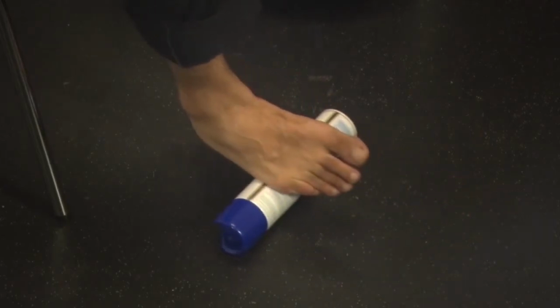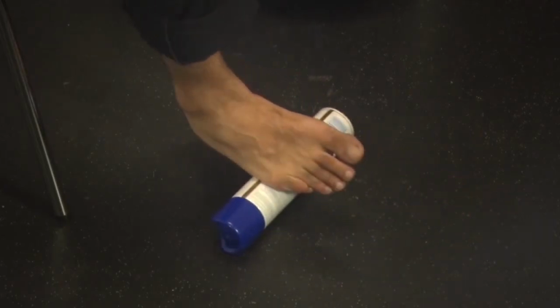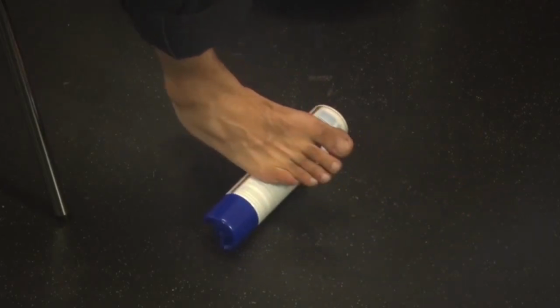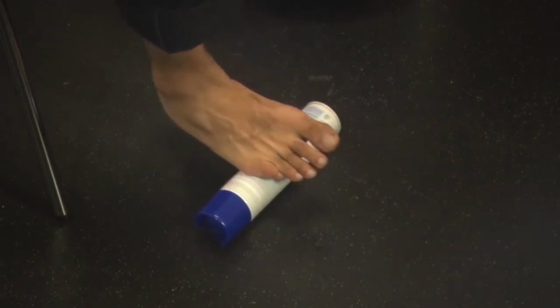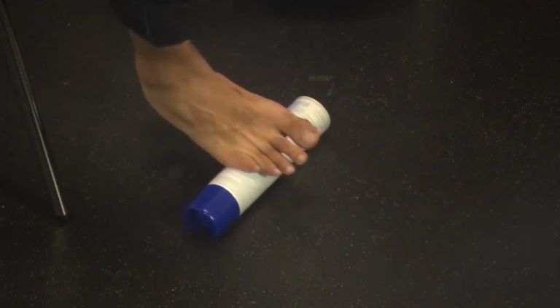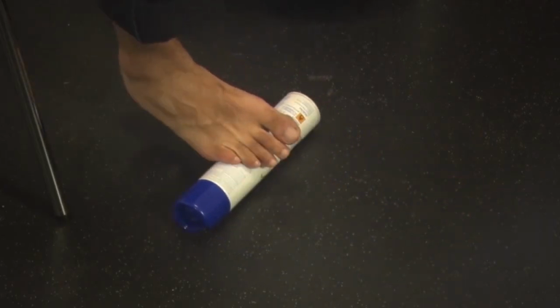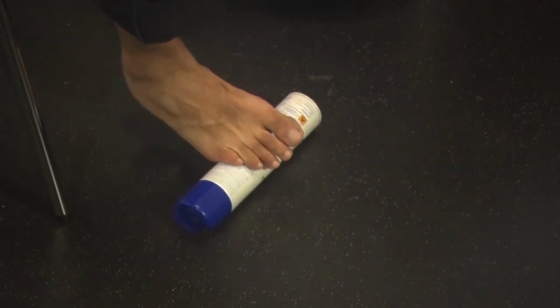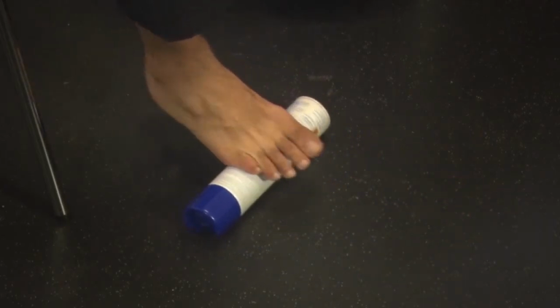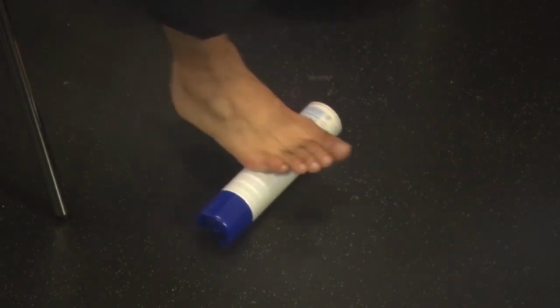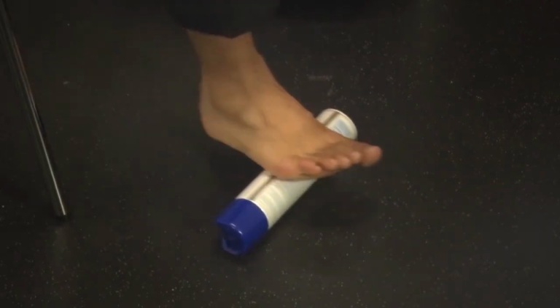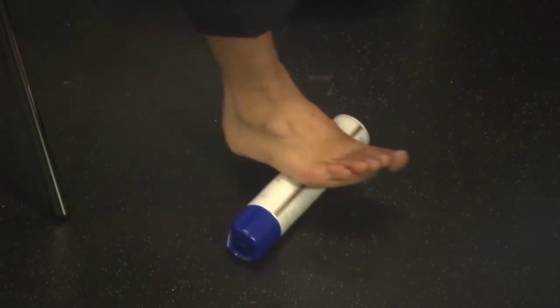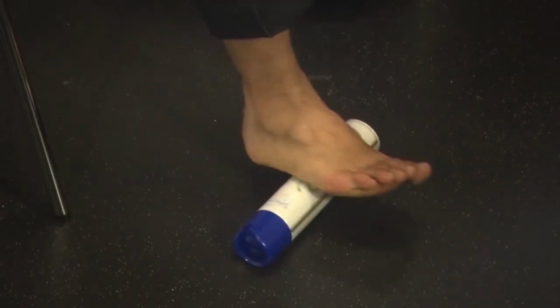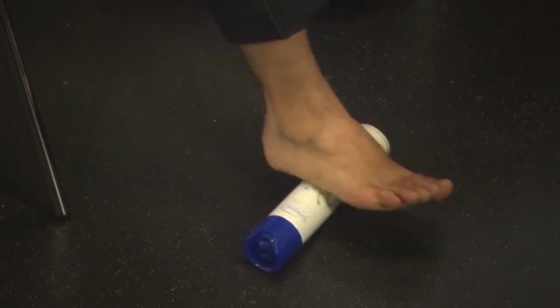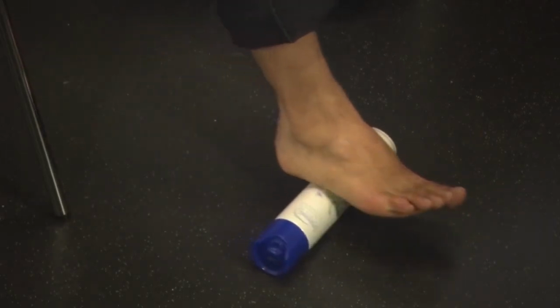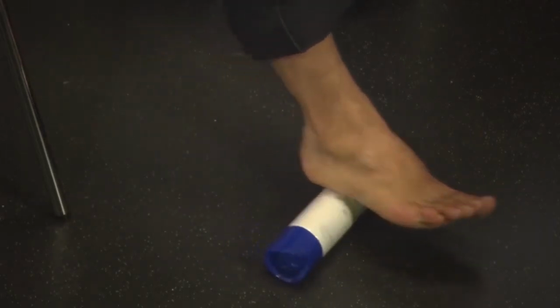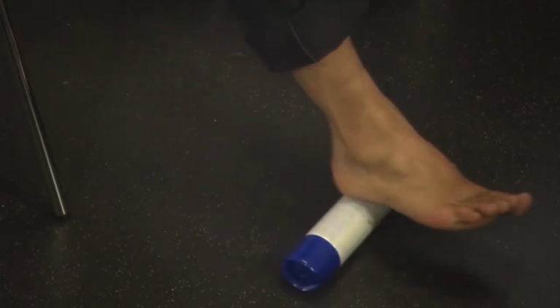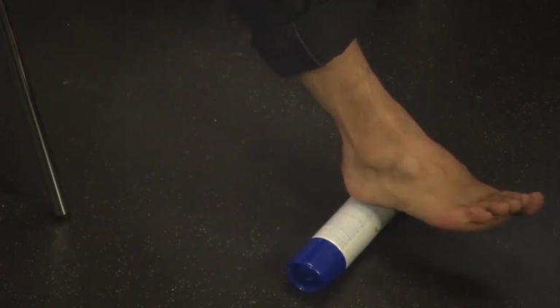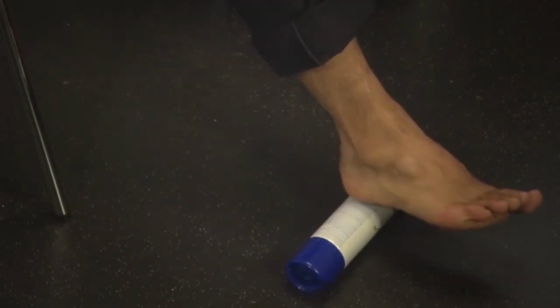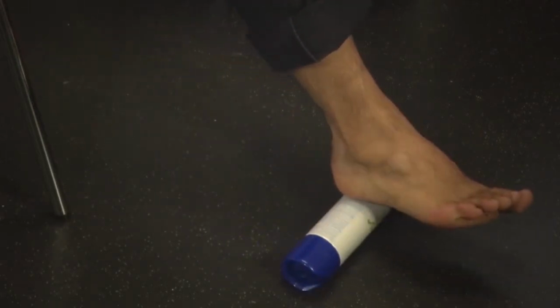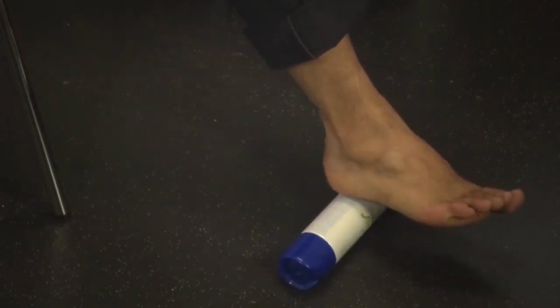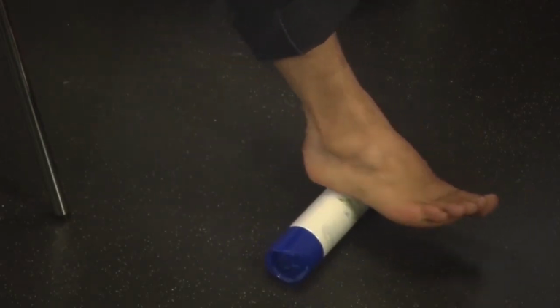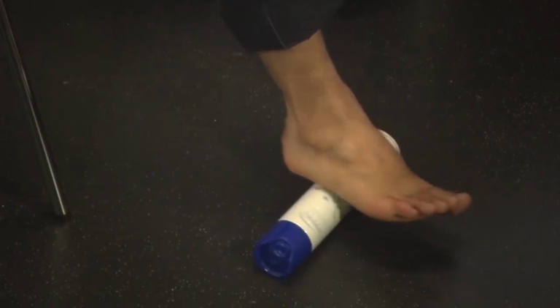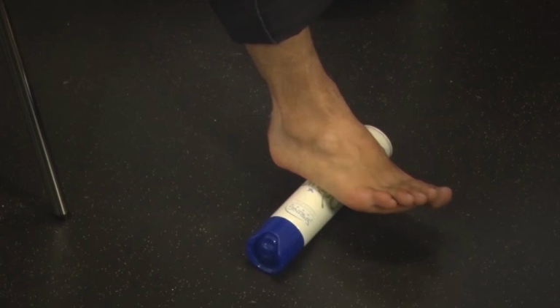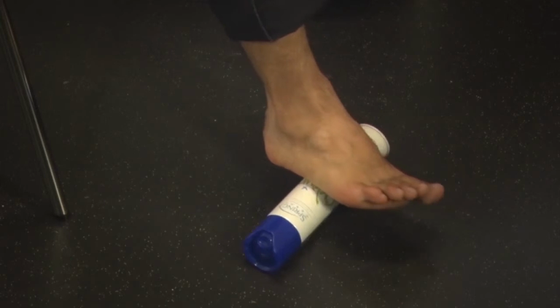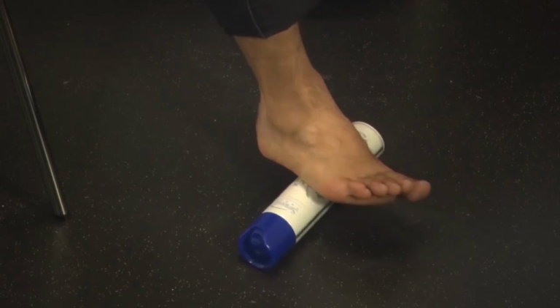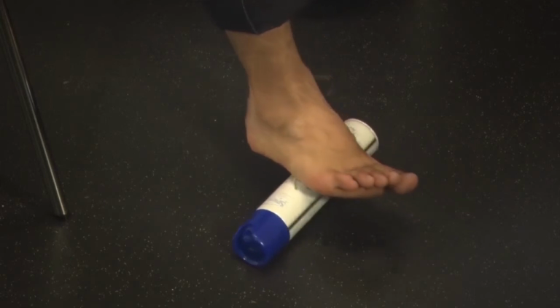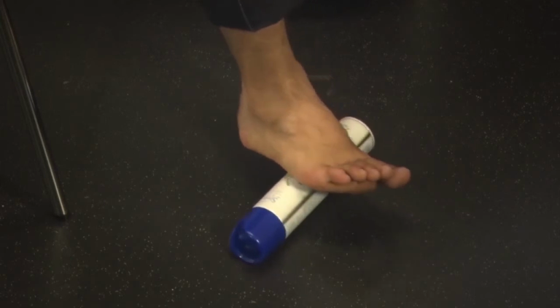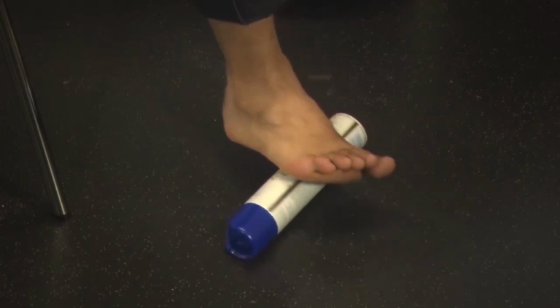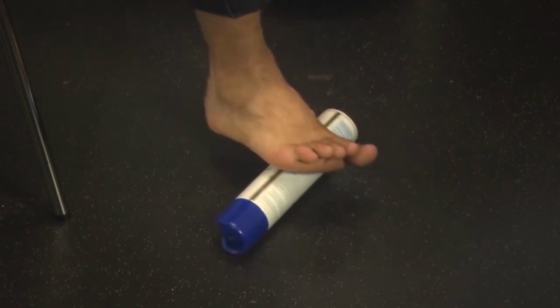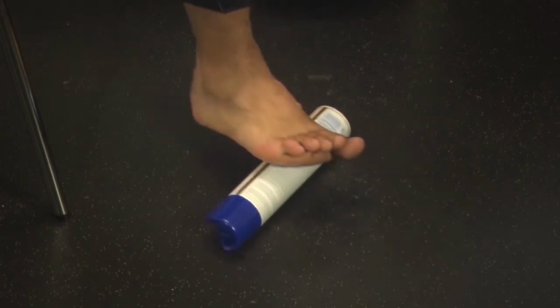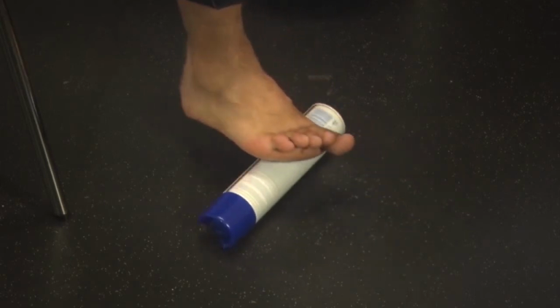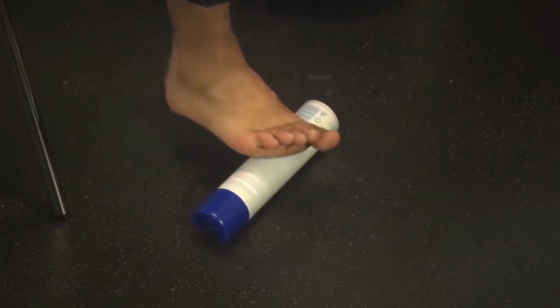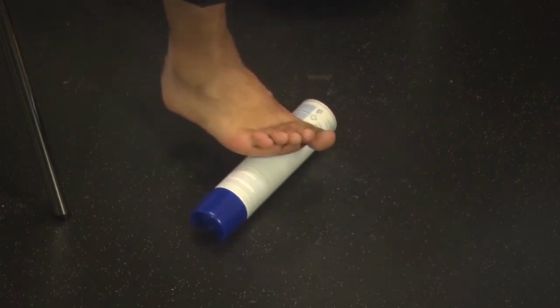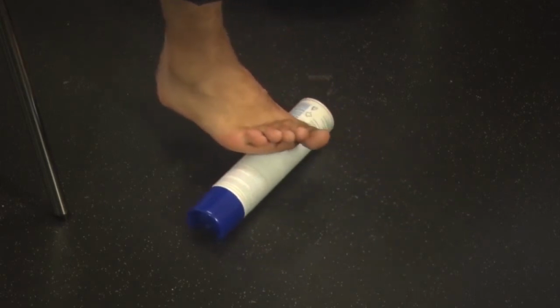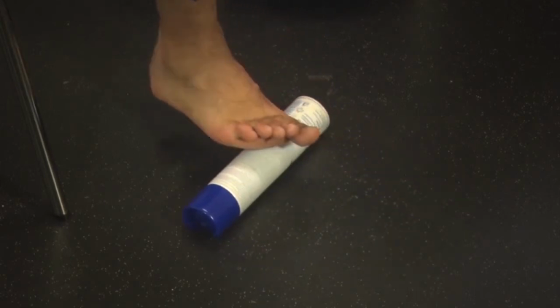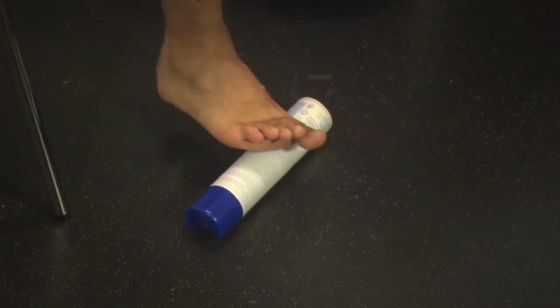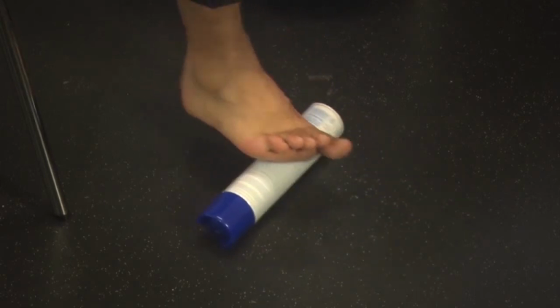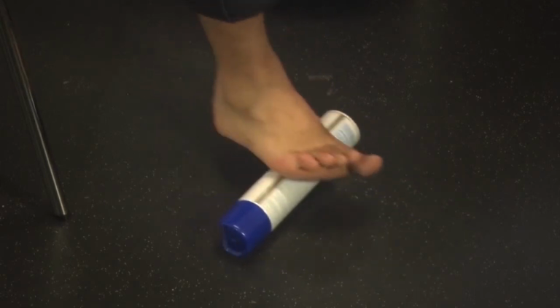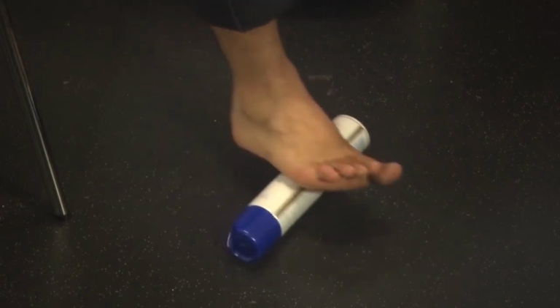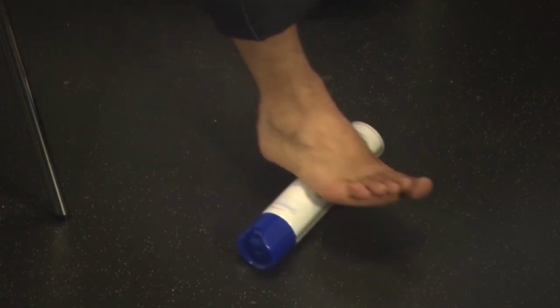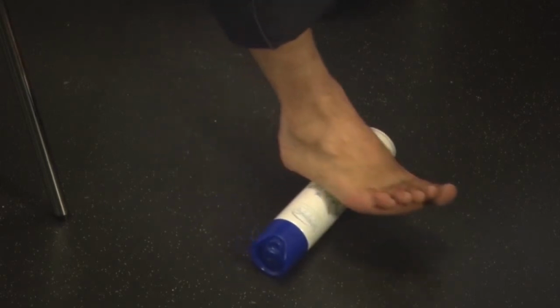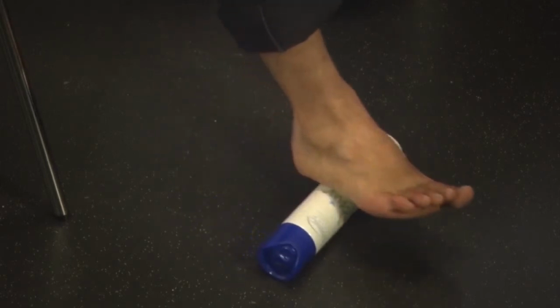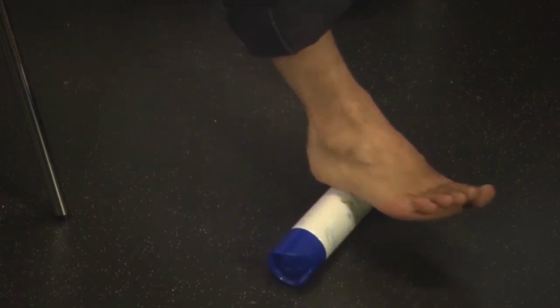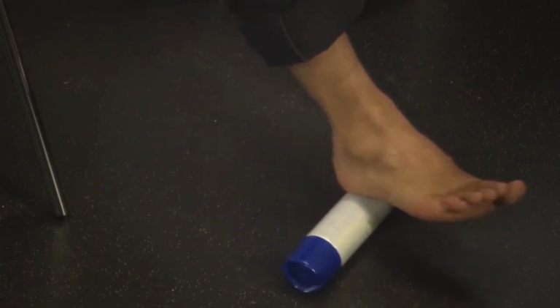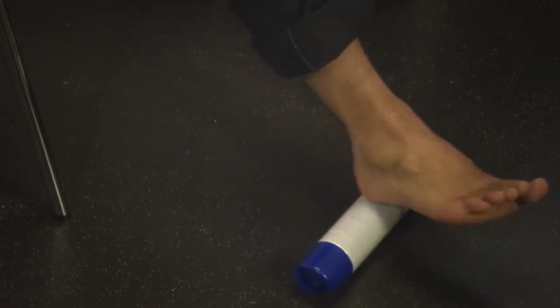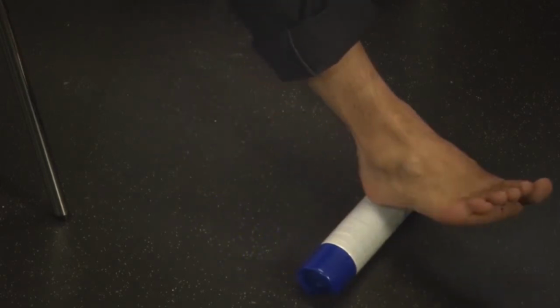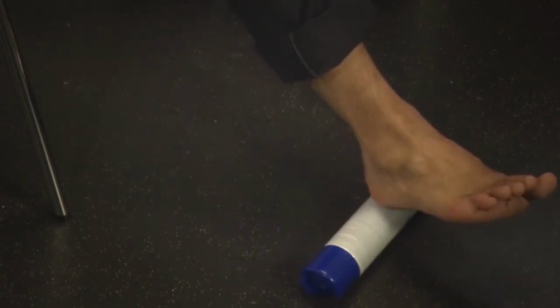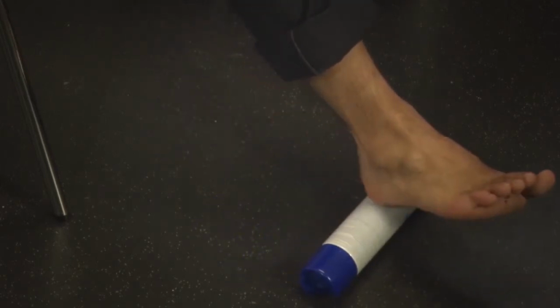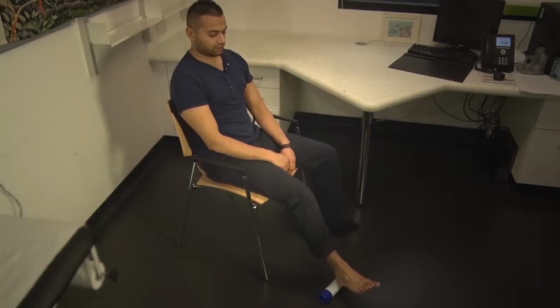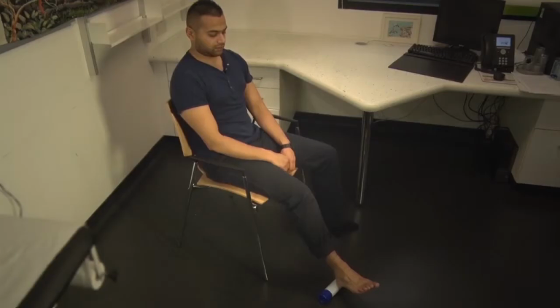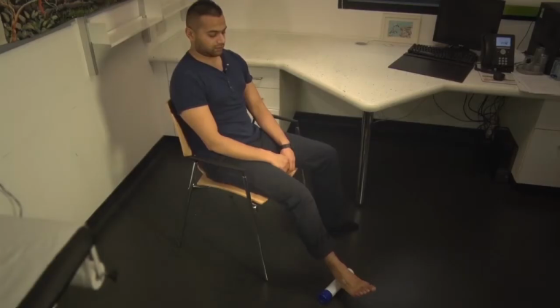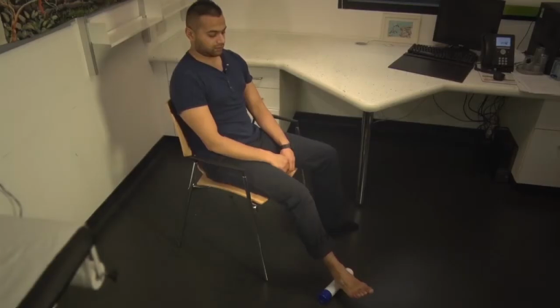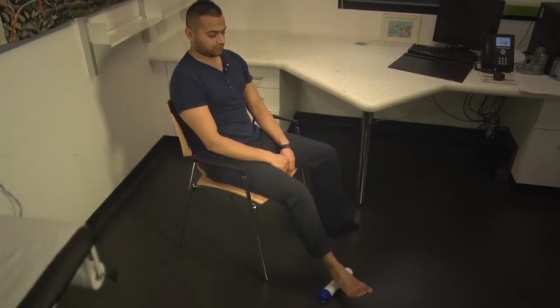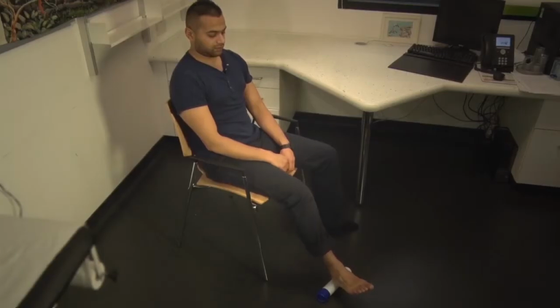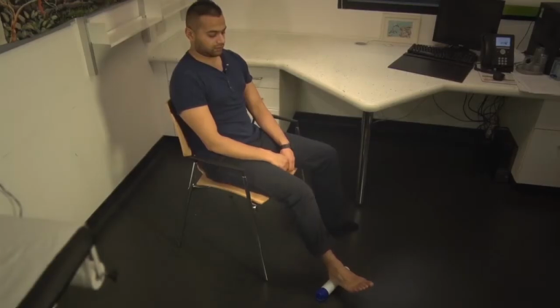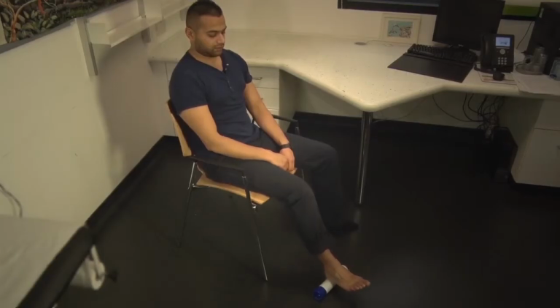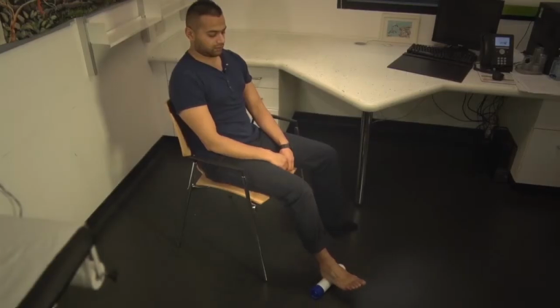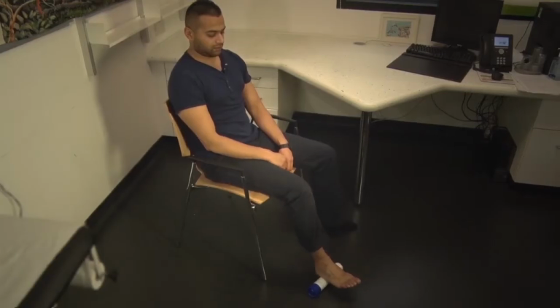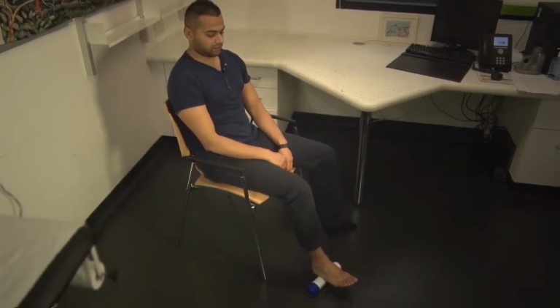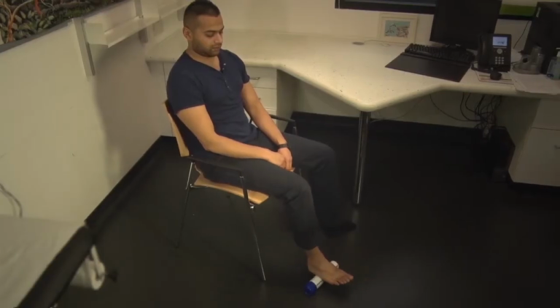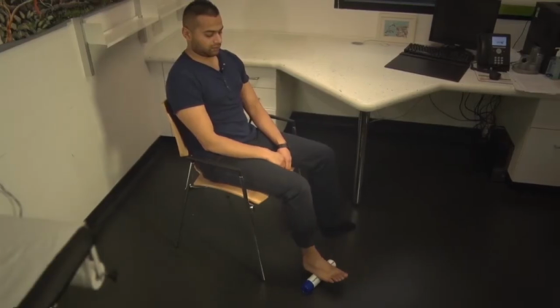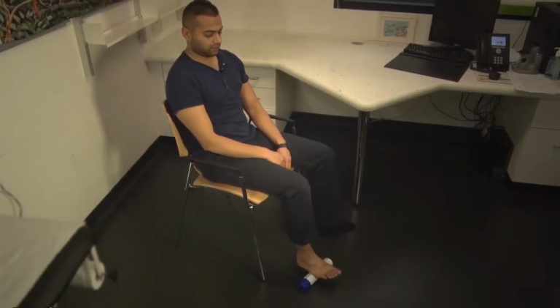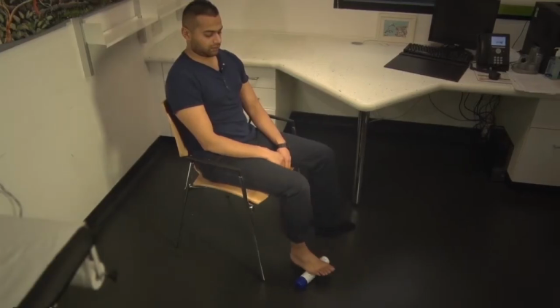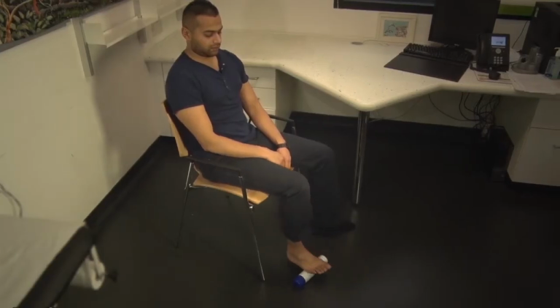Sometimes this exercise can be made more comfortable by rolling the foot on a cool drinks can or frozen water bottle.